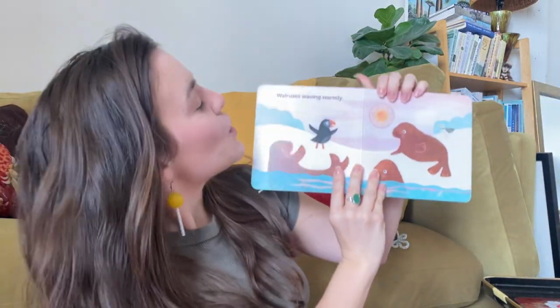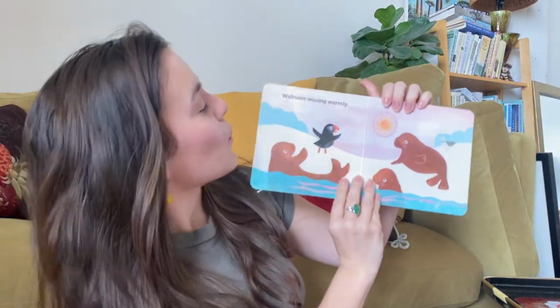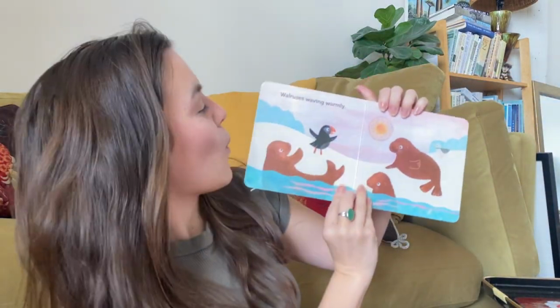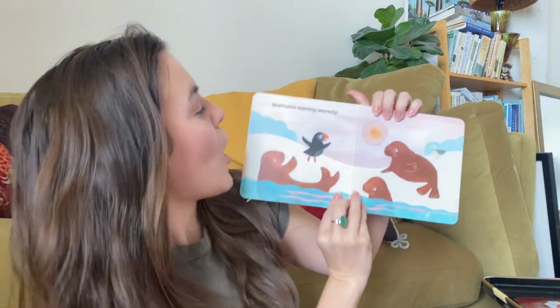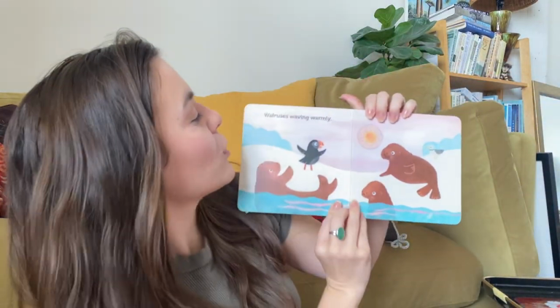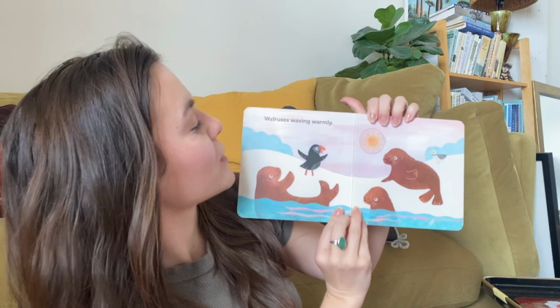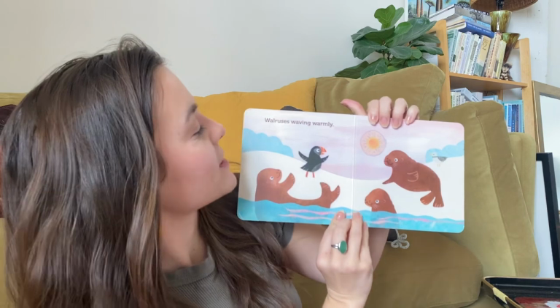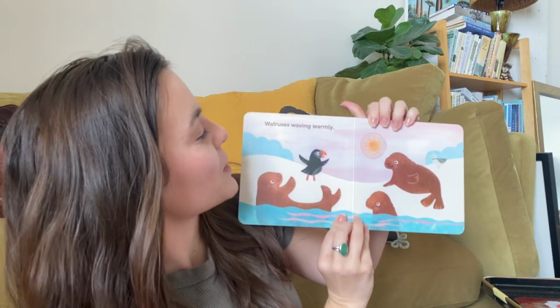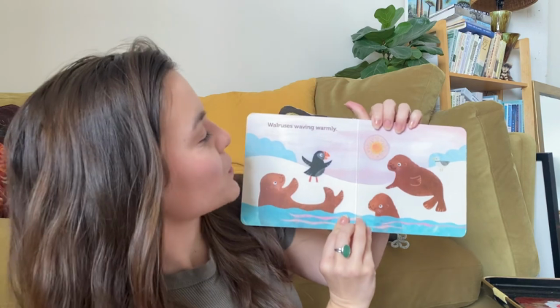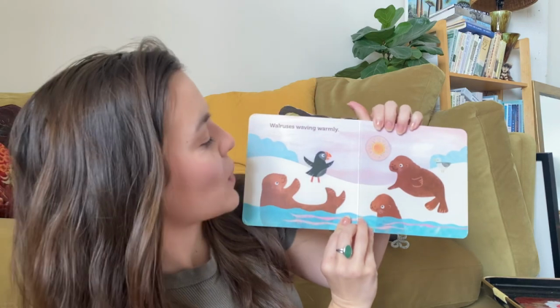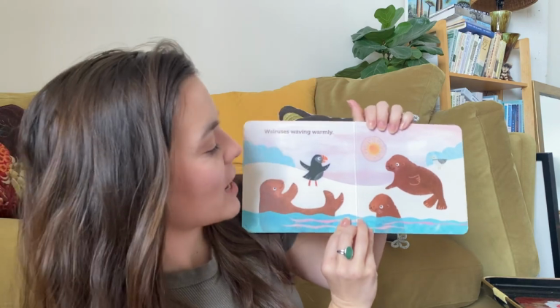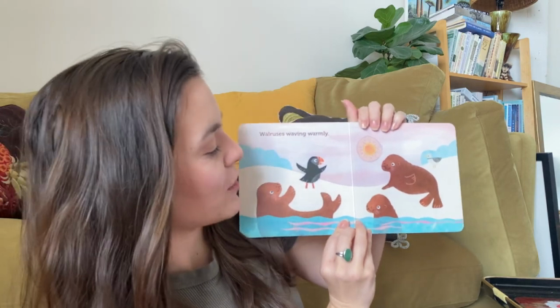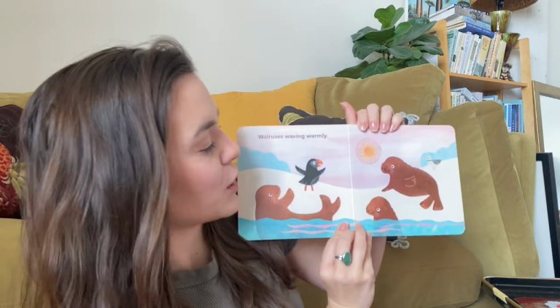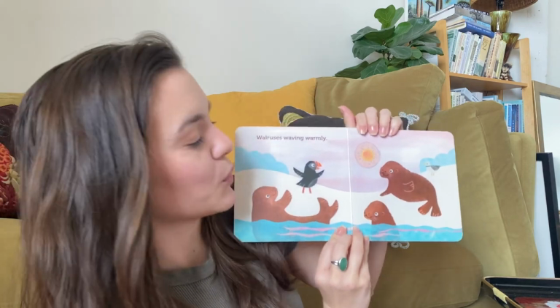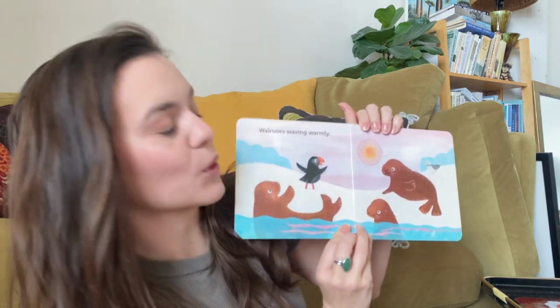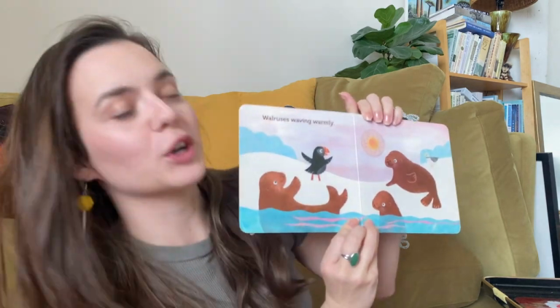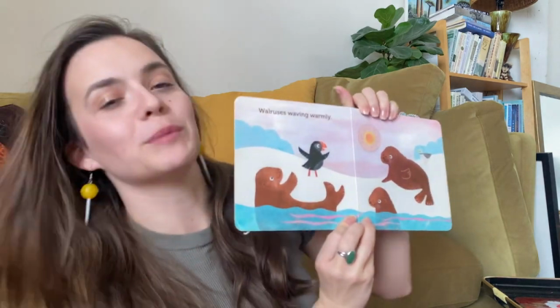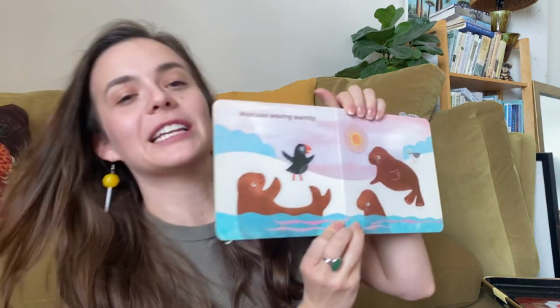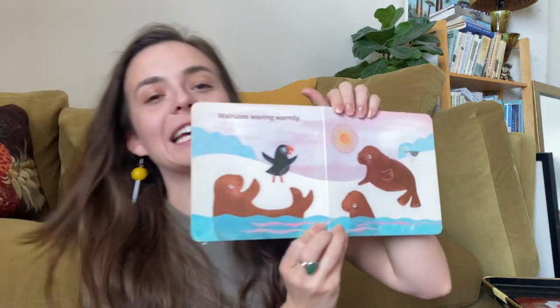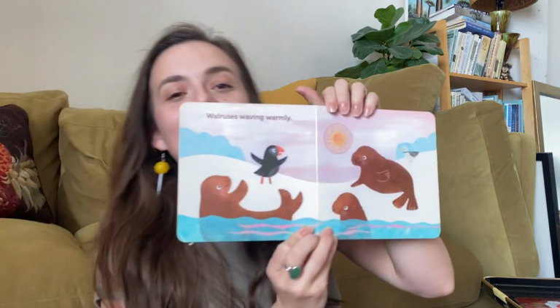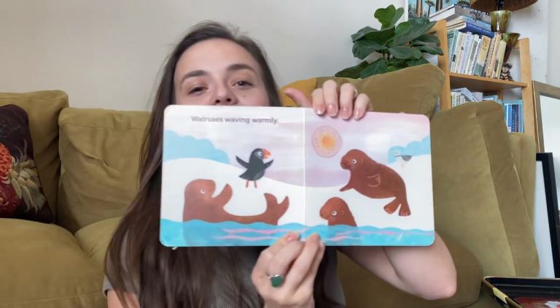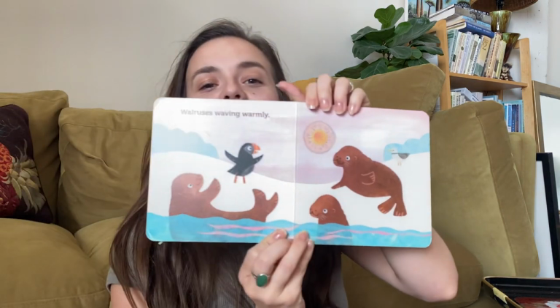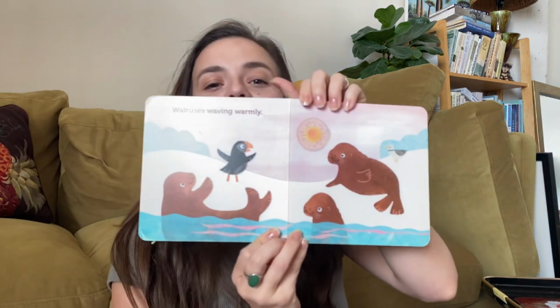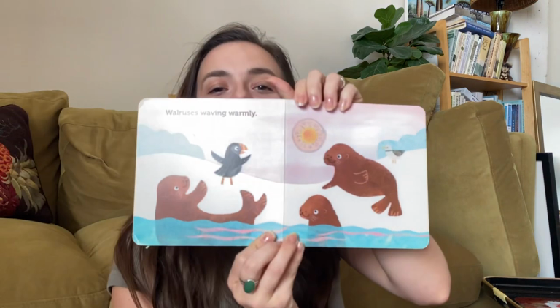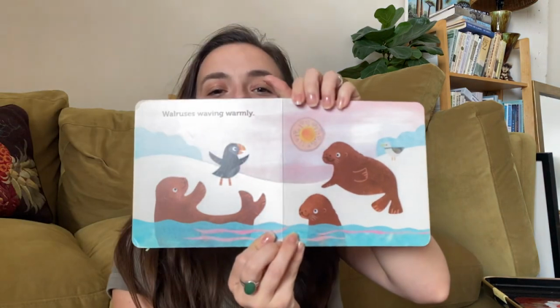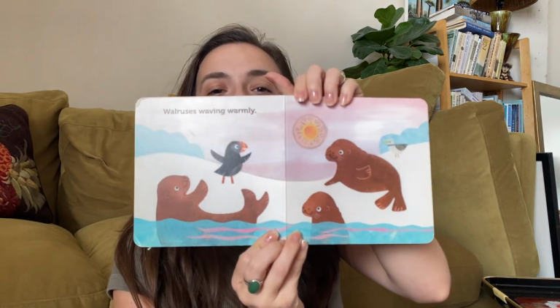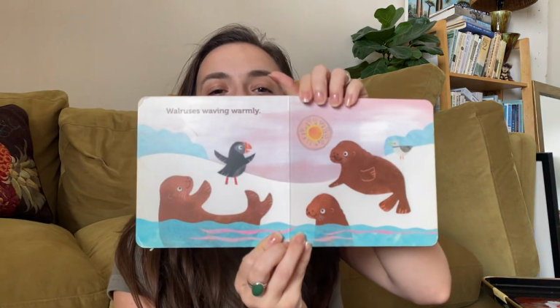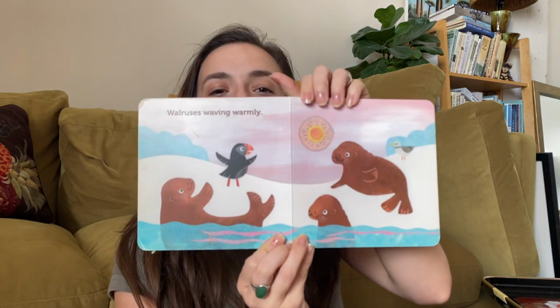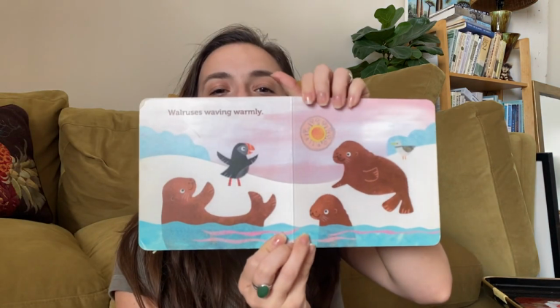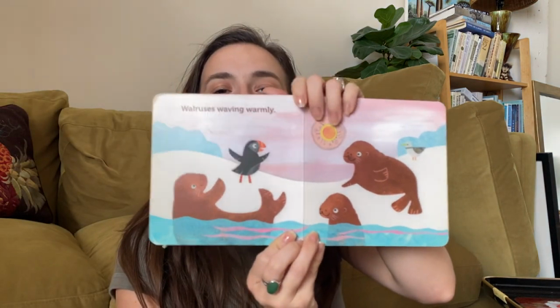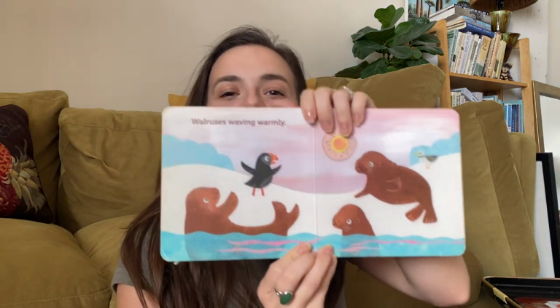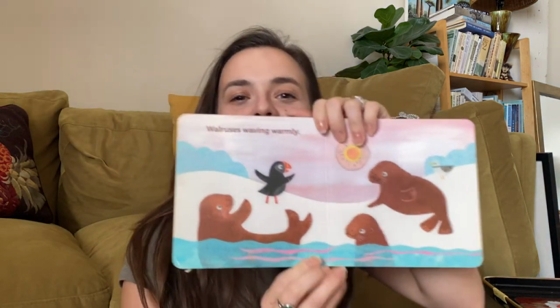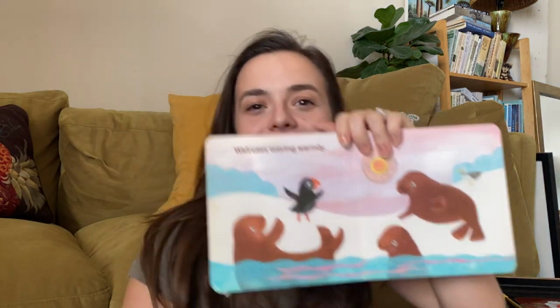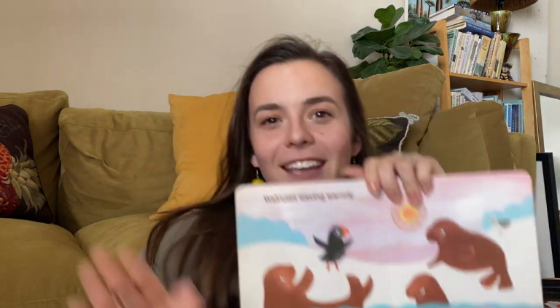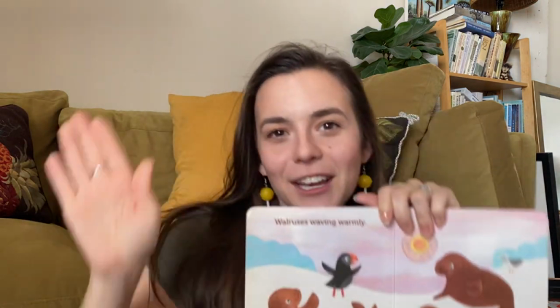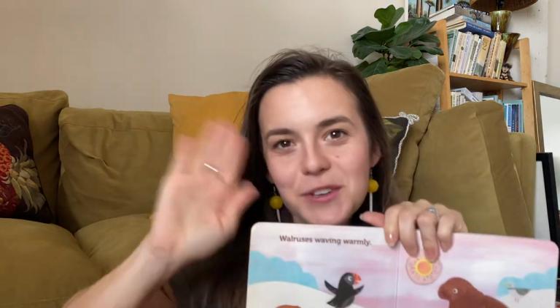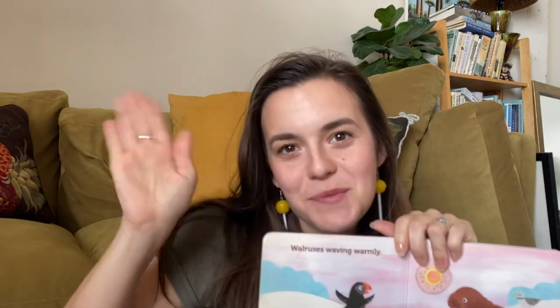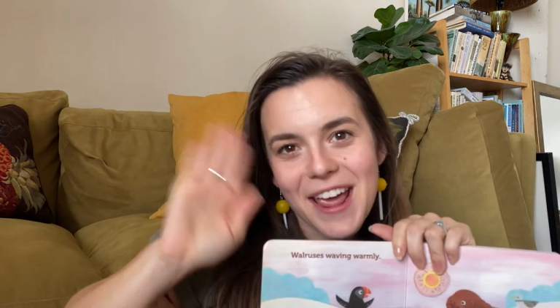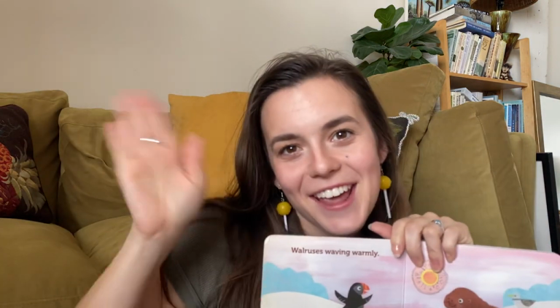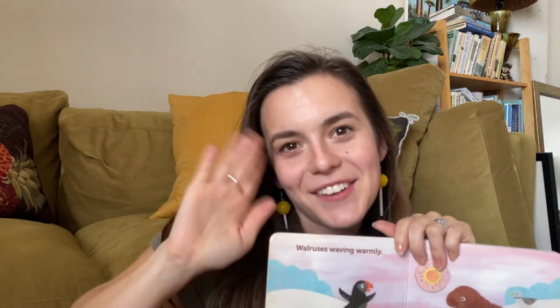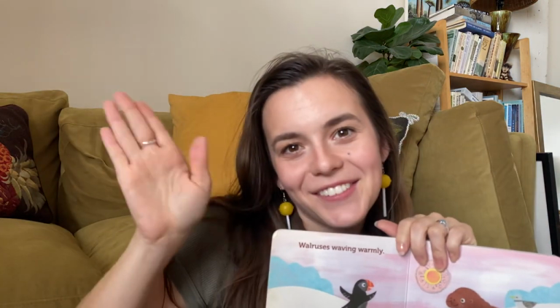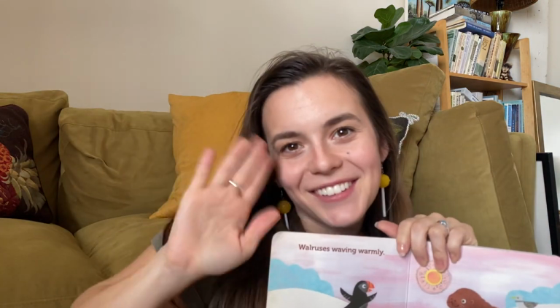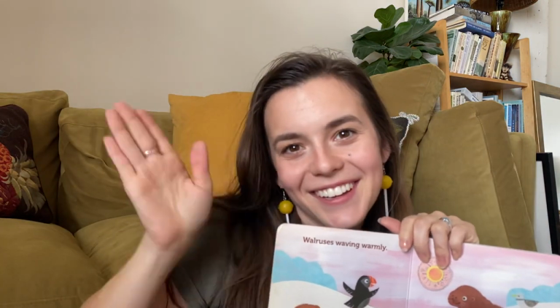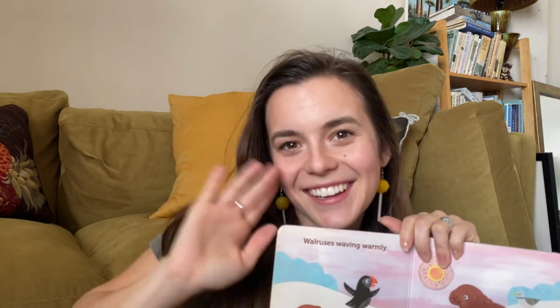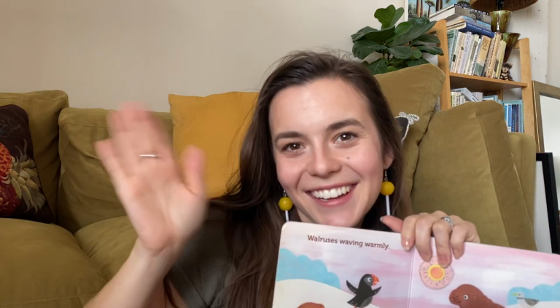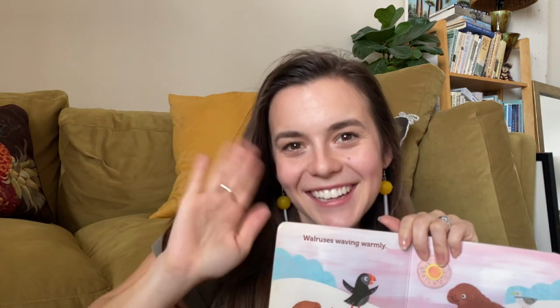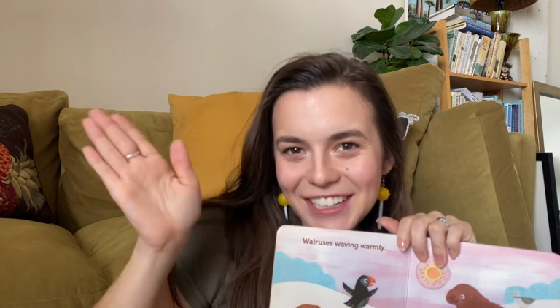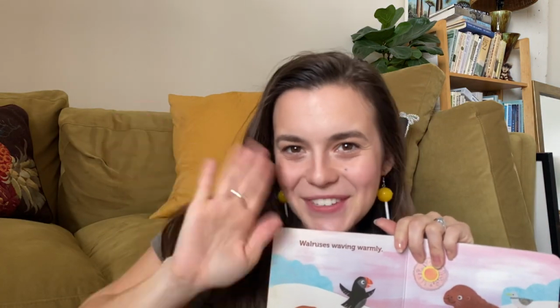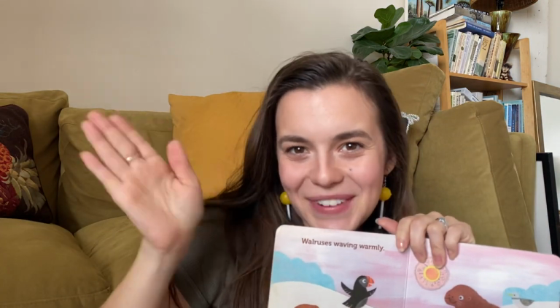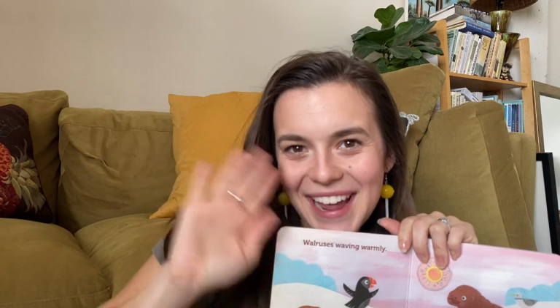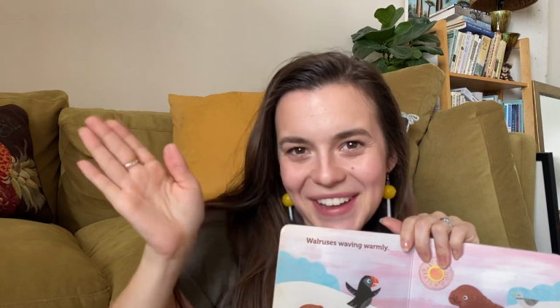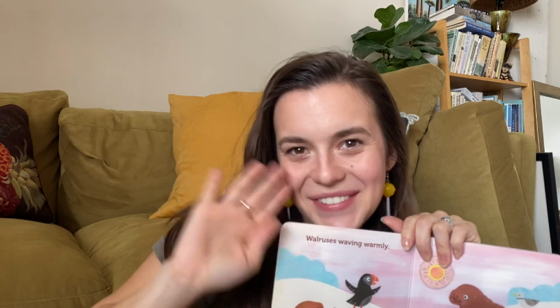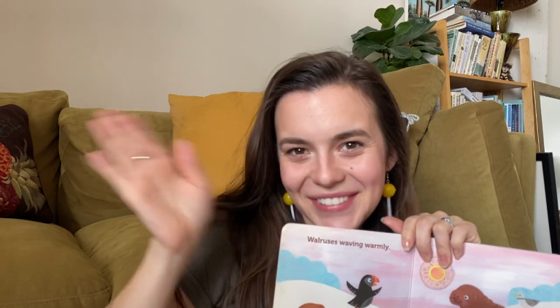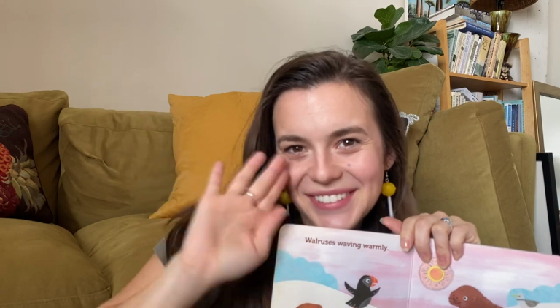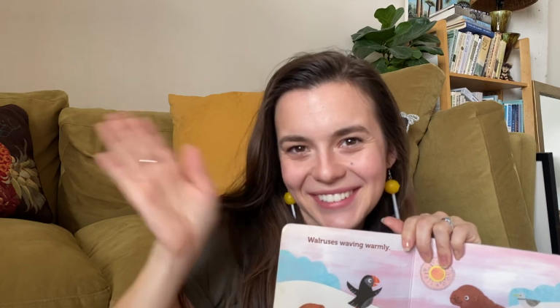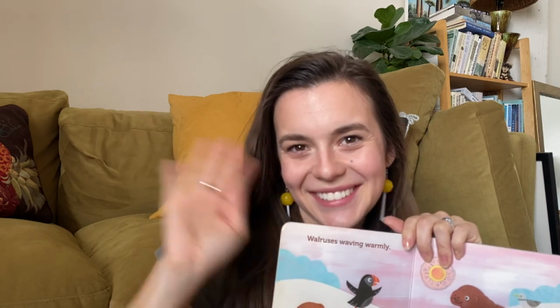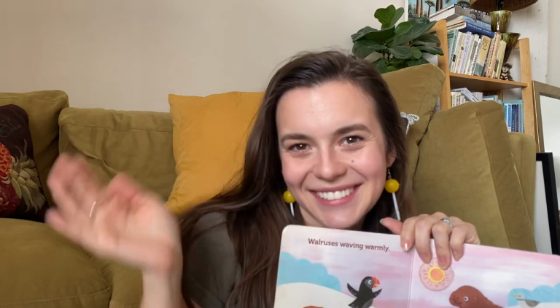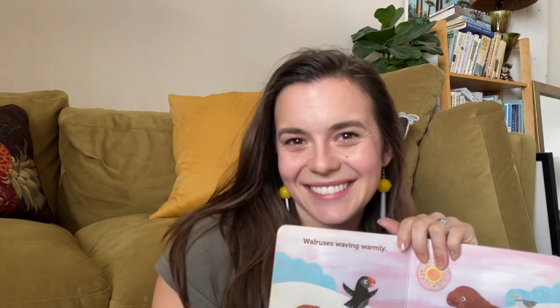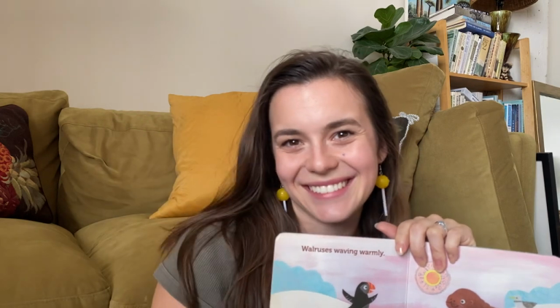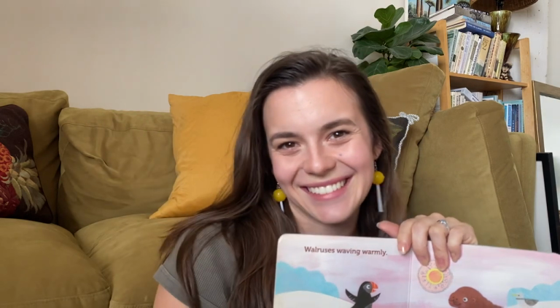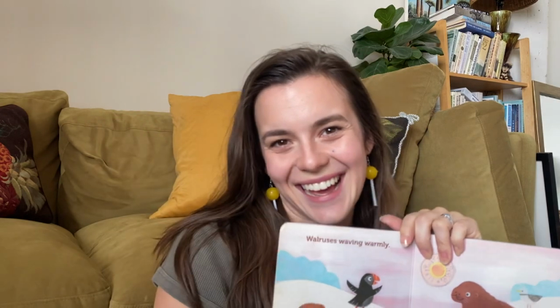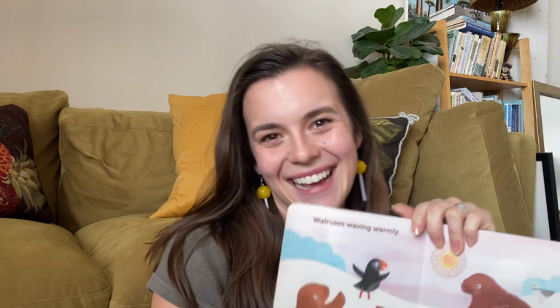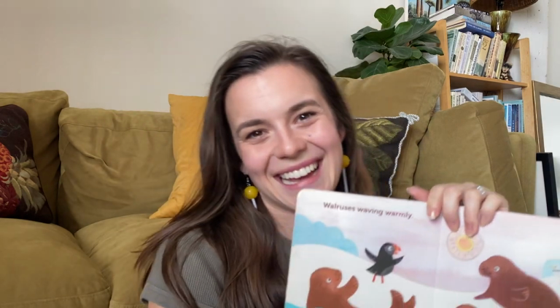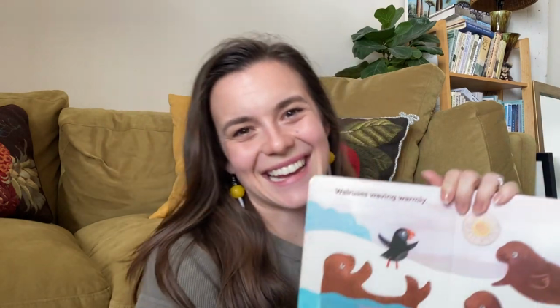Walruses waving warmly. Can you wave? Nice.